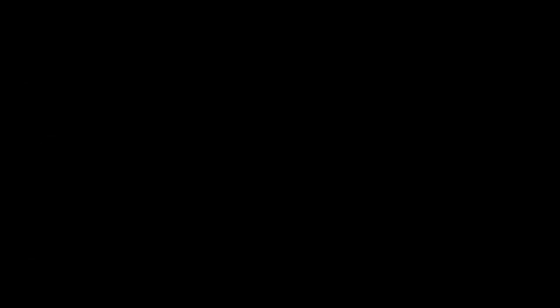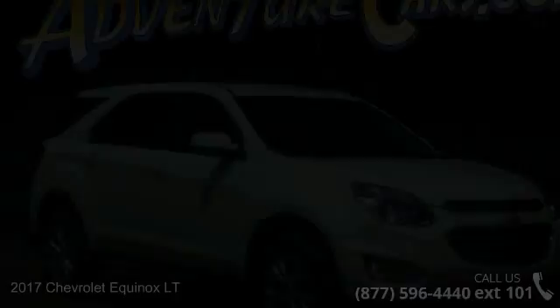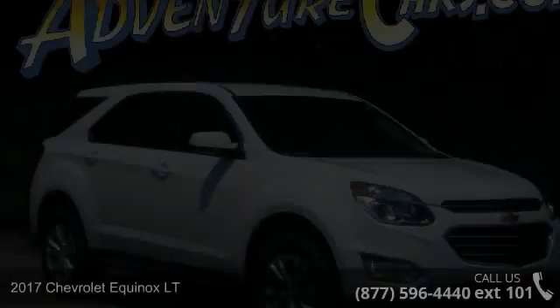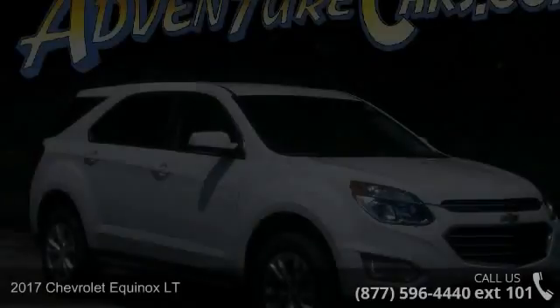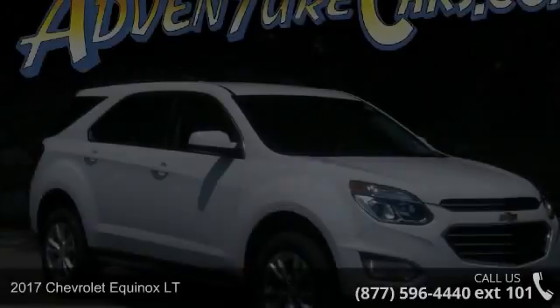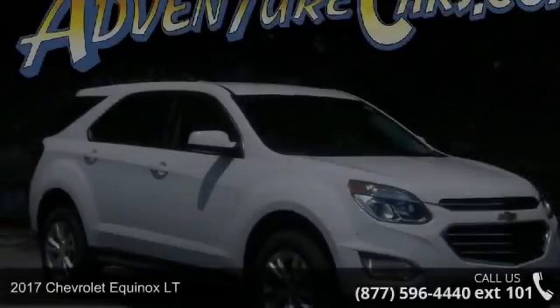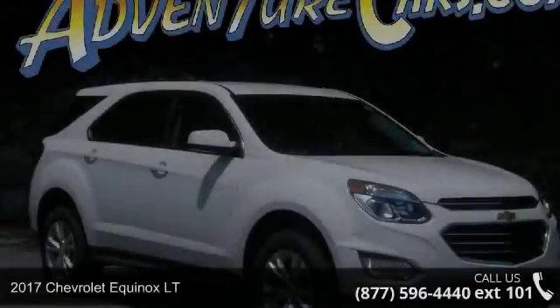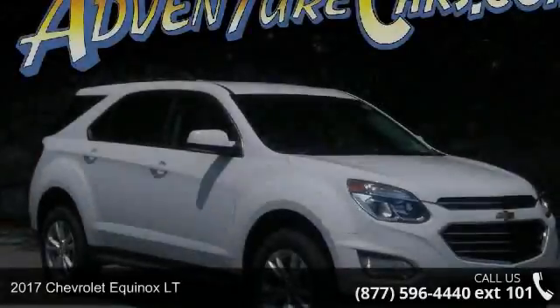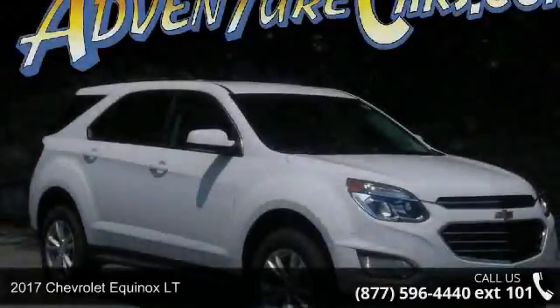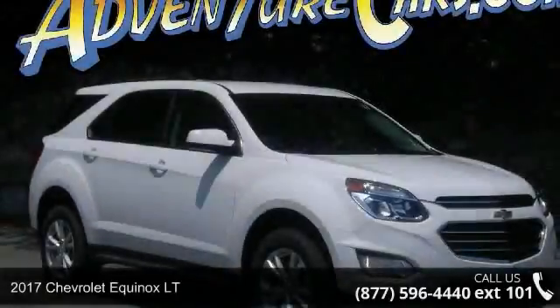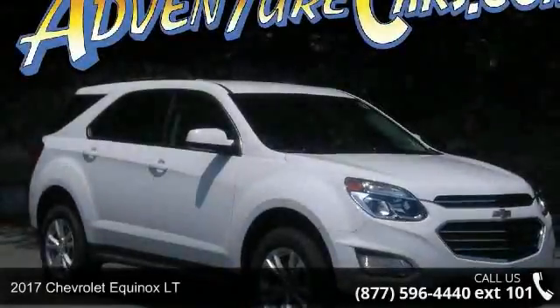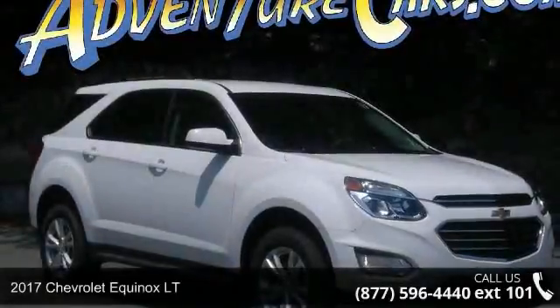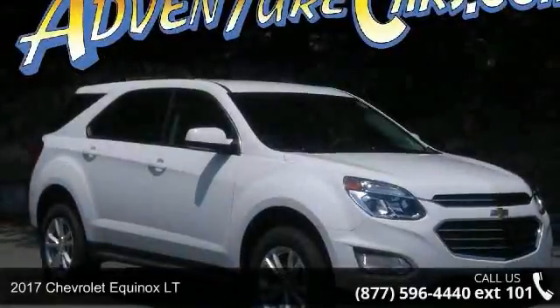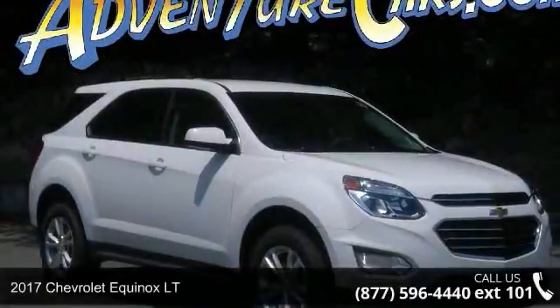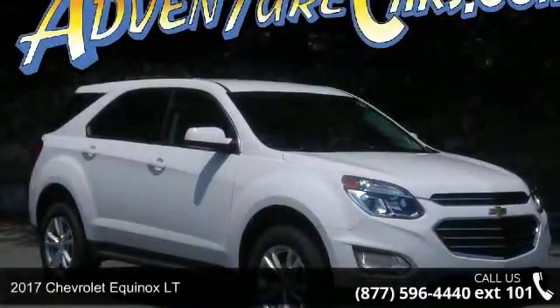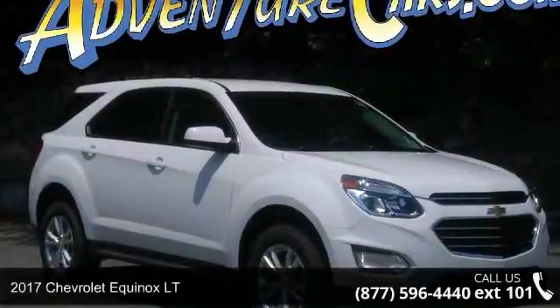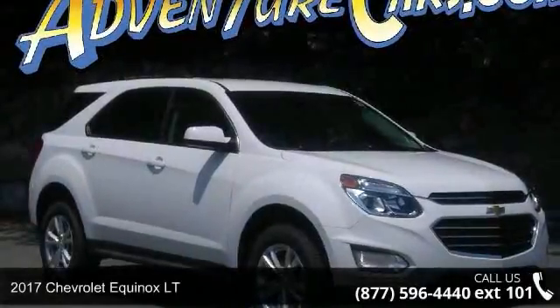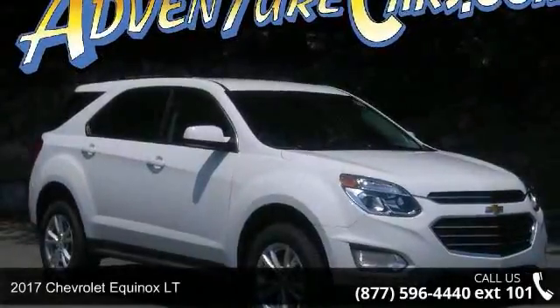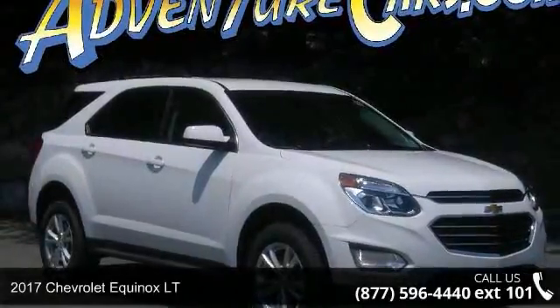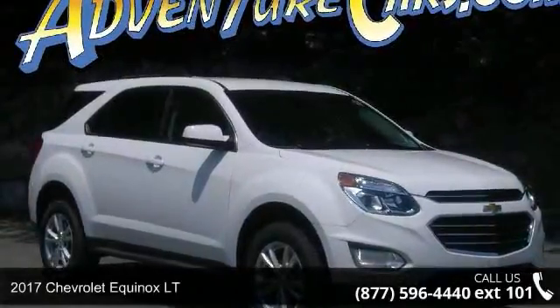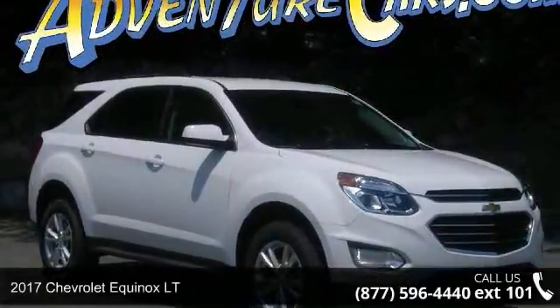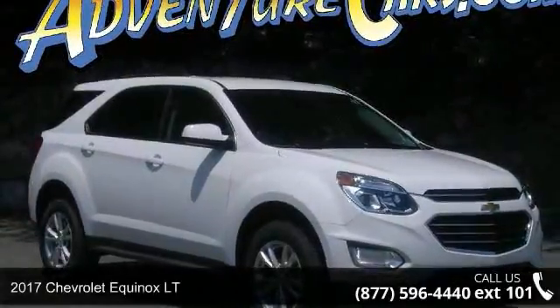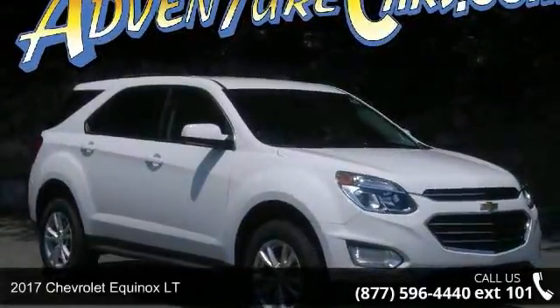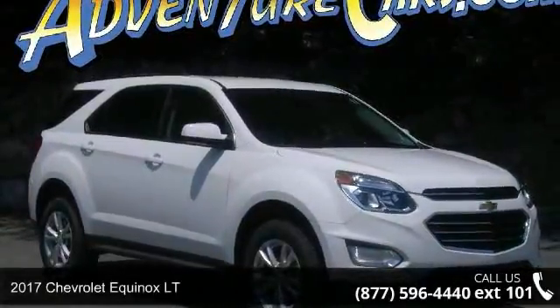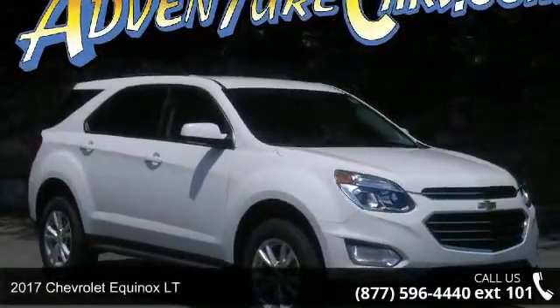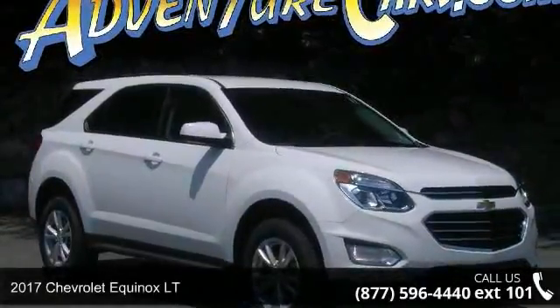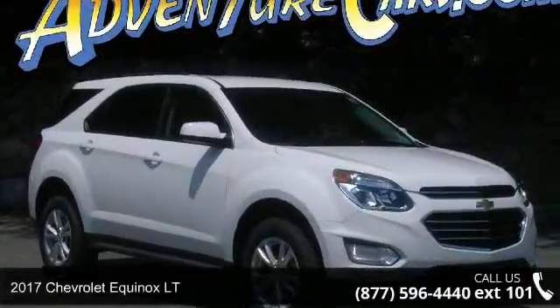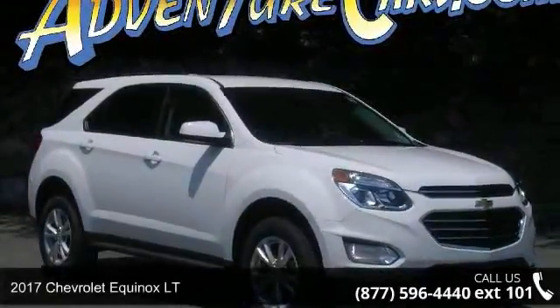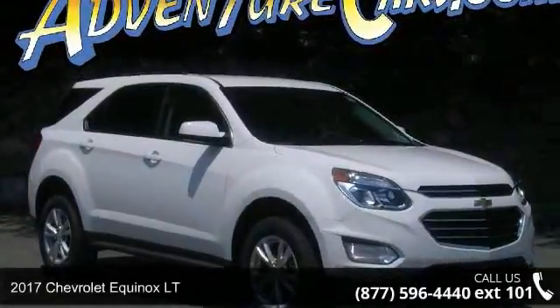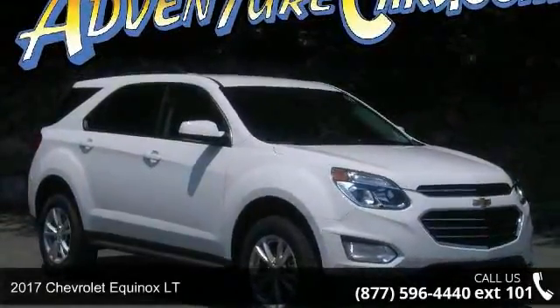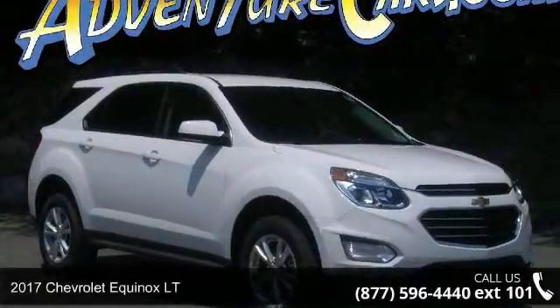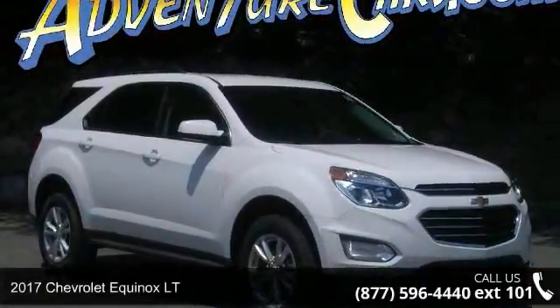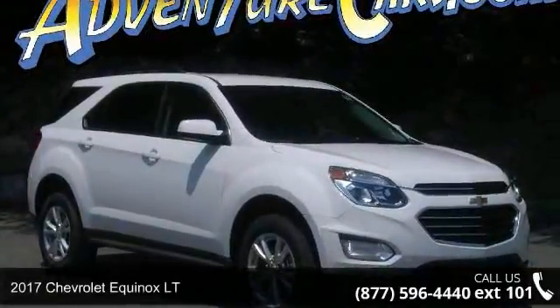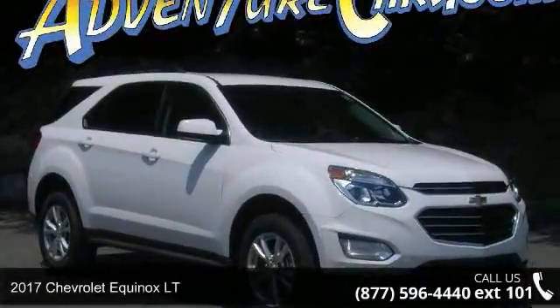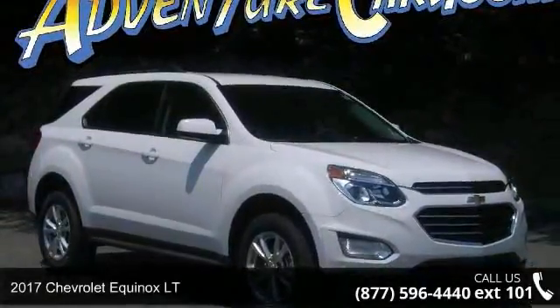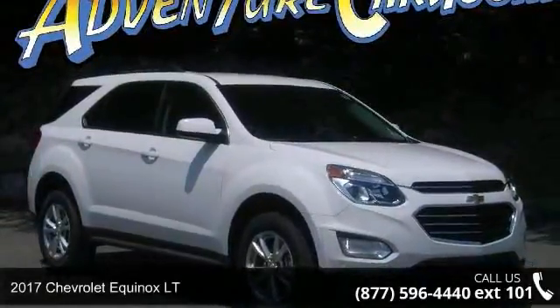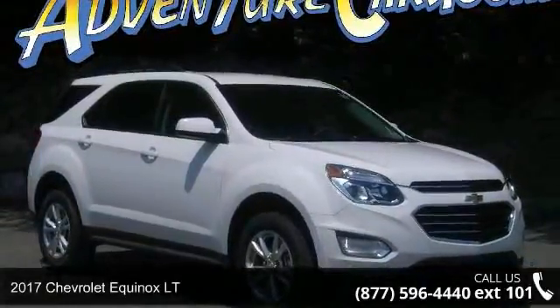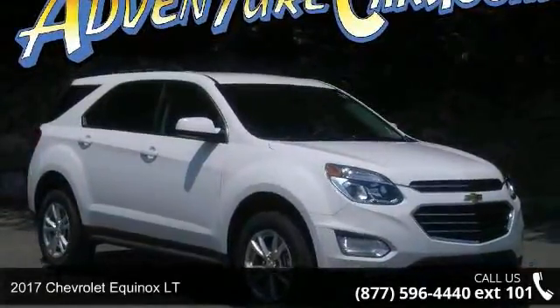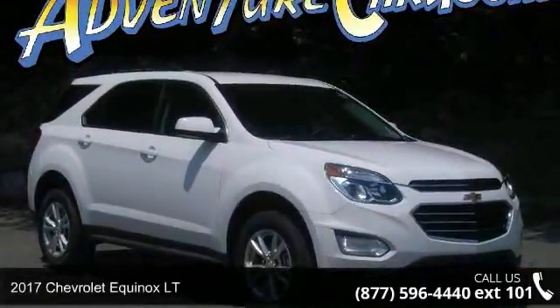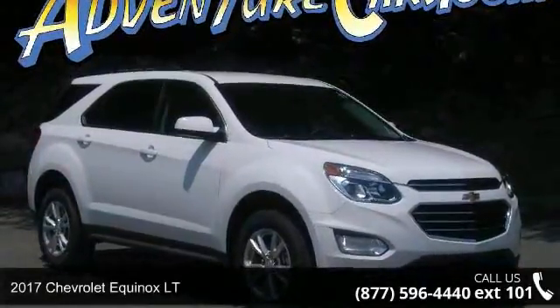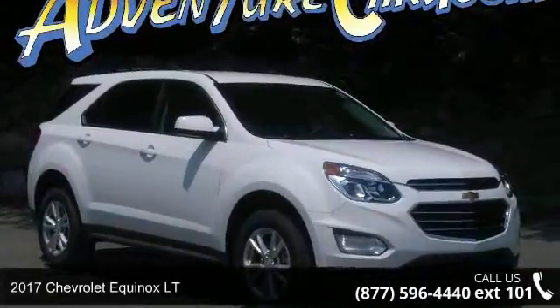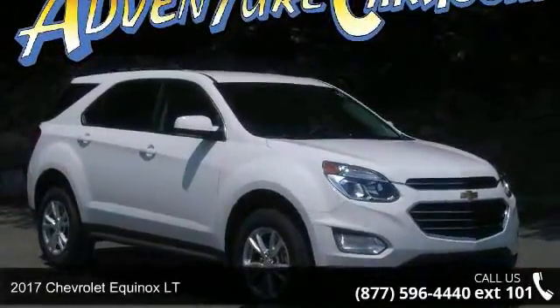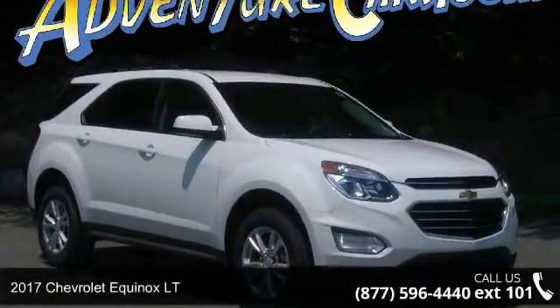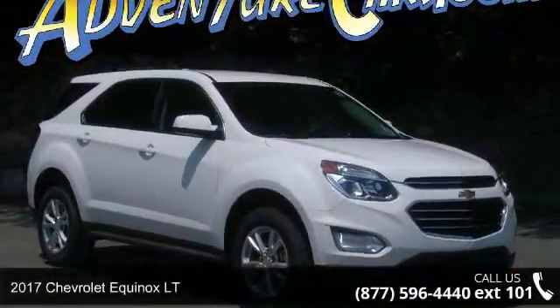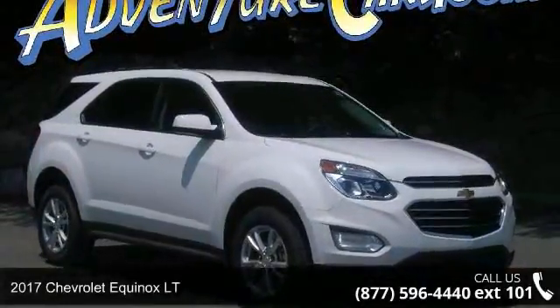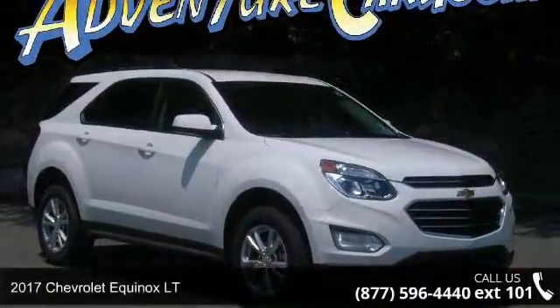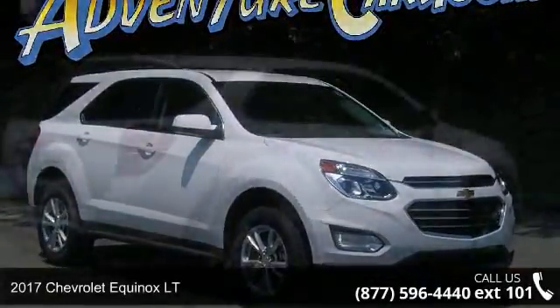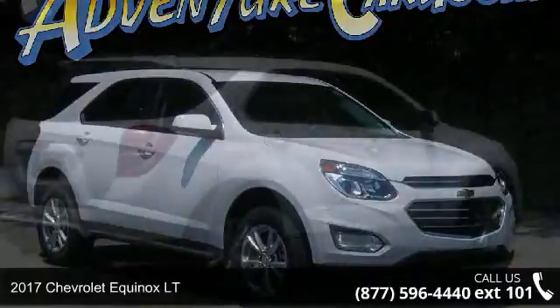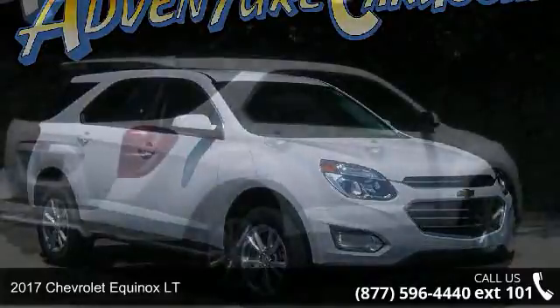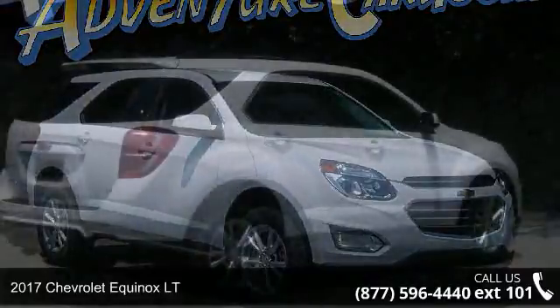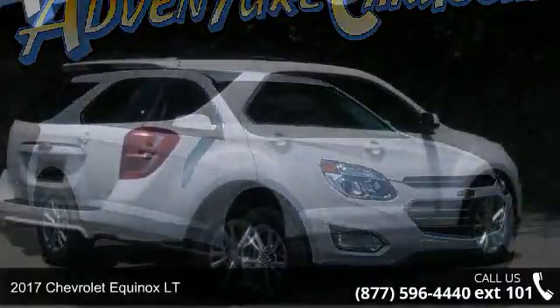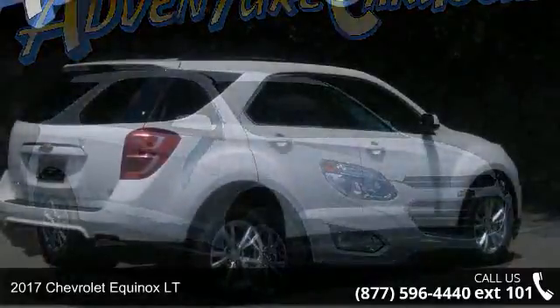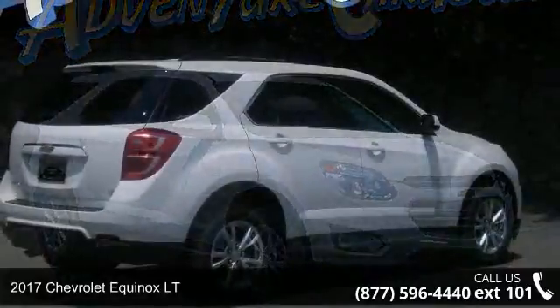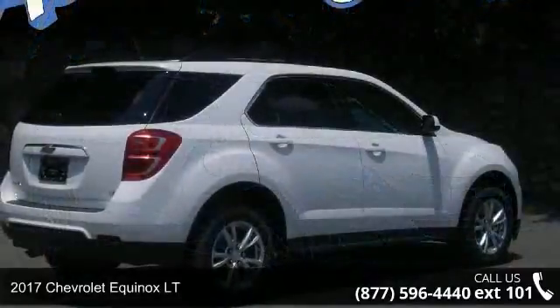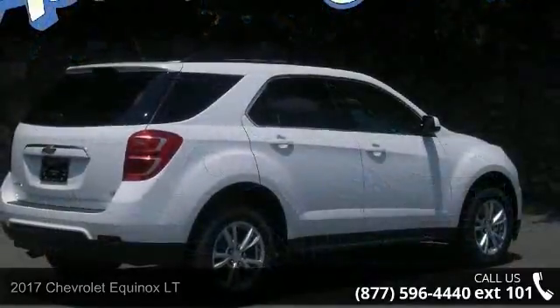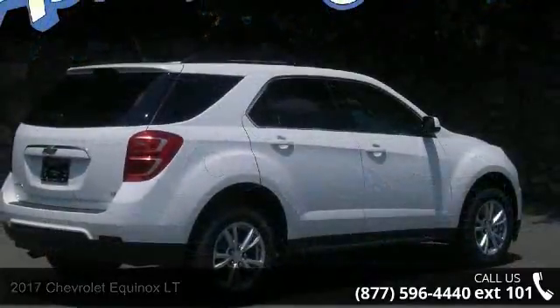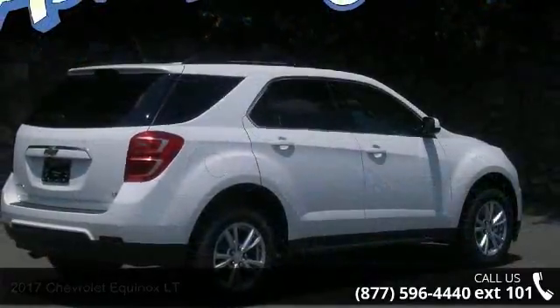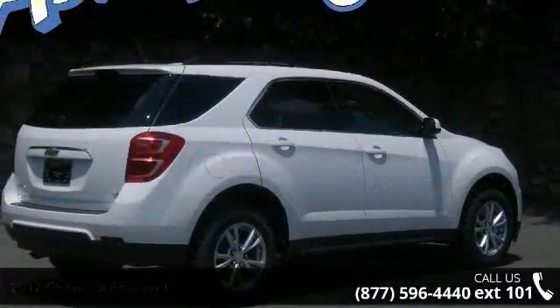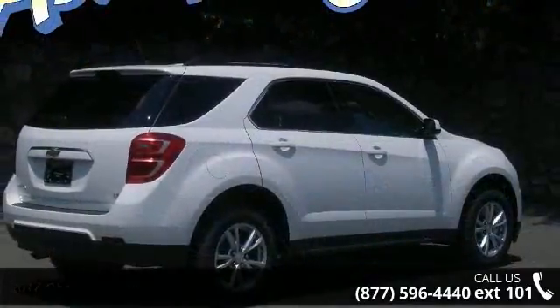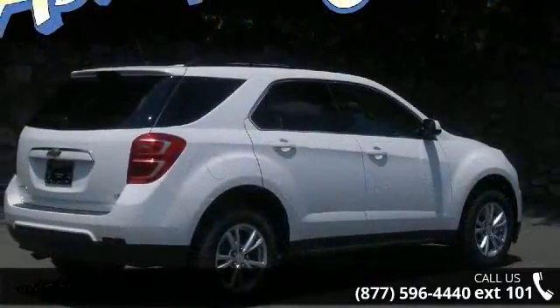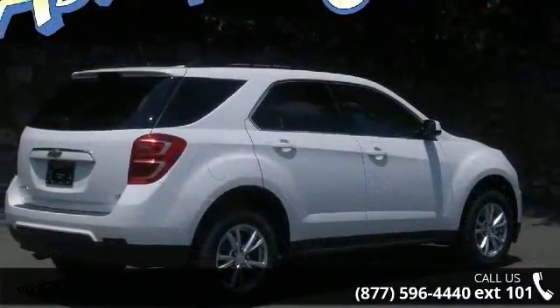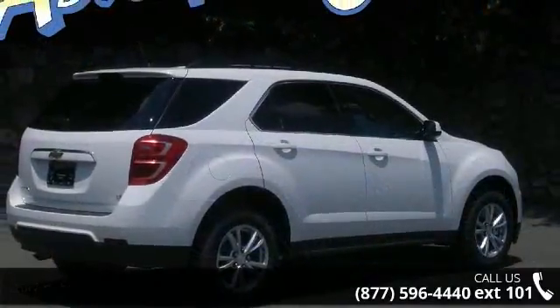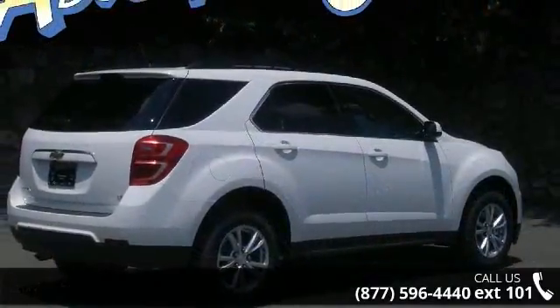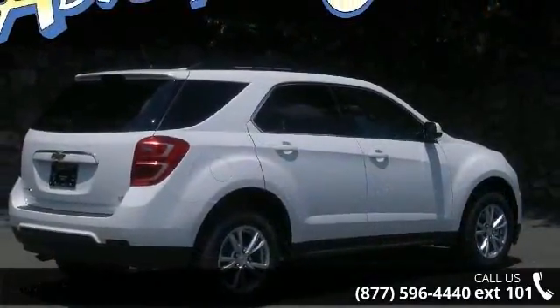Arrive in style with this 2017 Chevrolet Equinox LT. If you are looking for a first-rate auto, this one could be yours today.